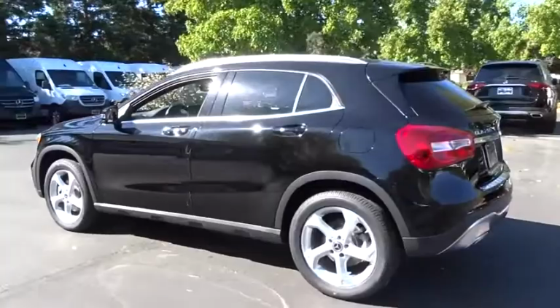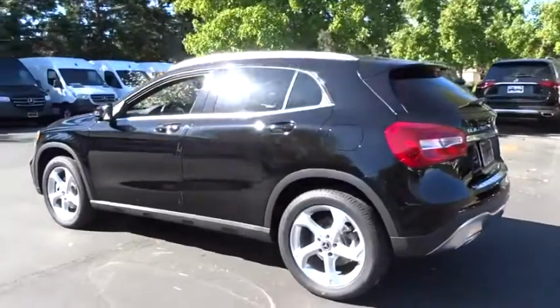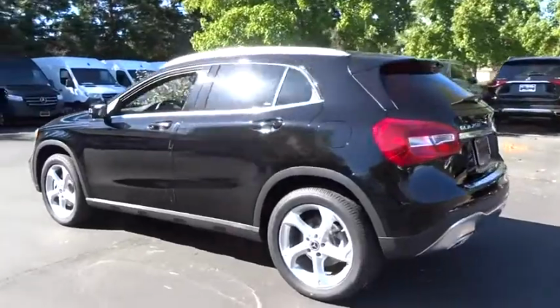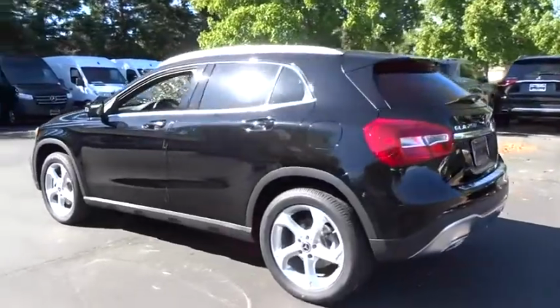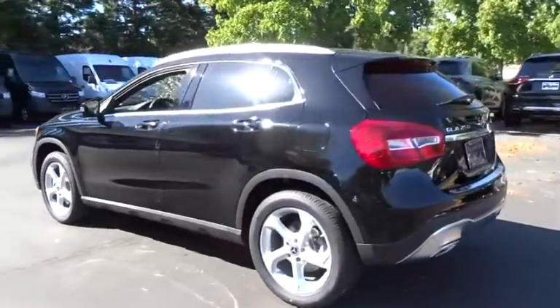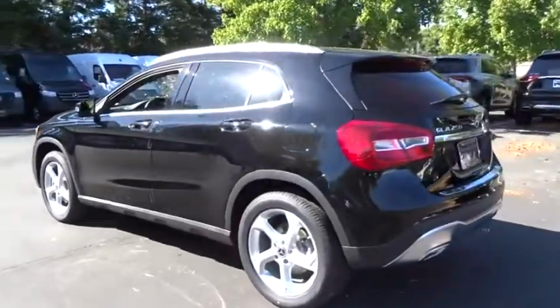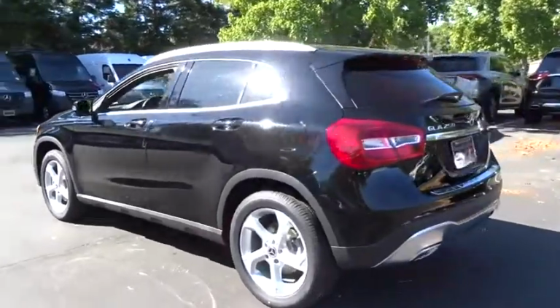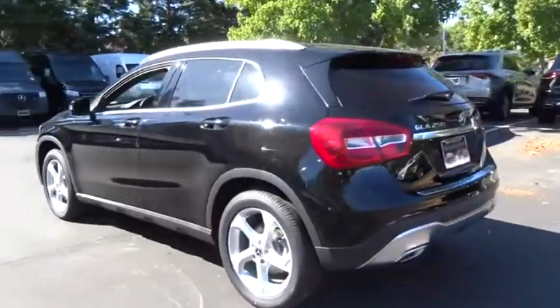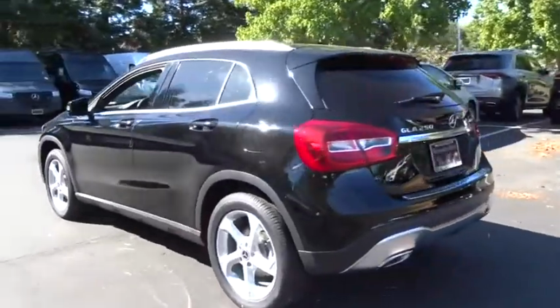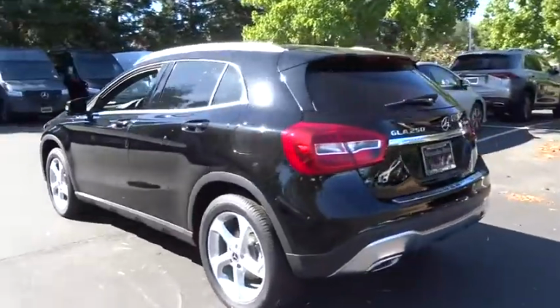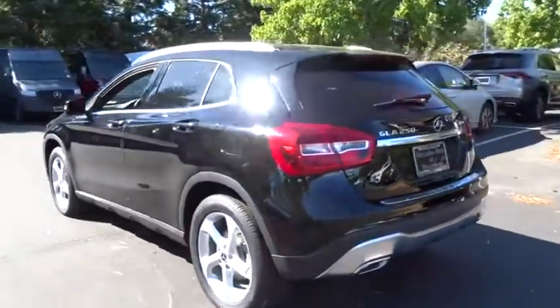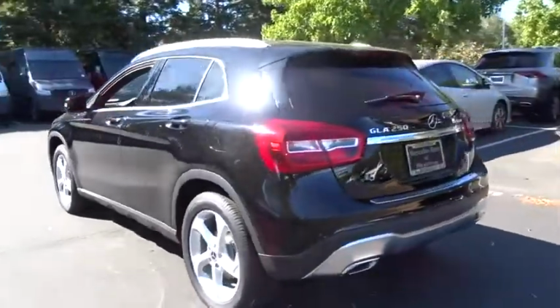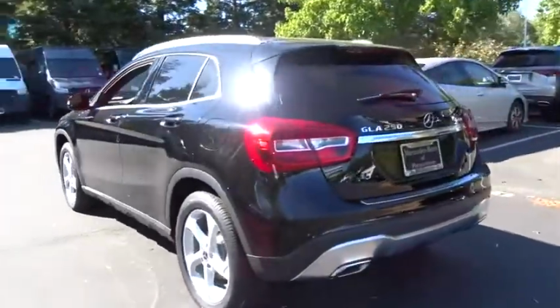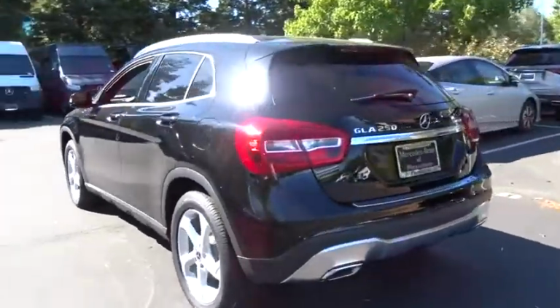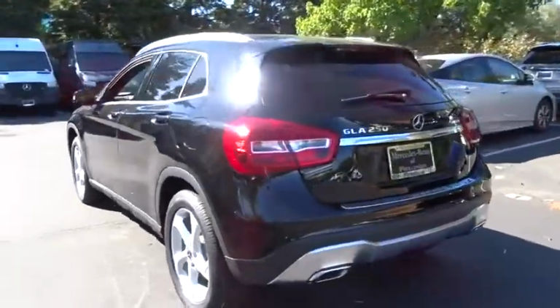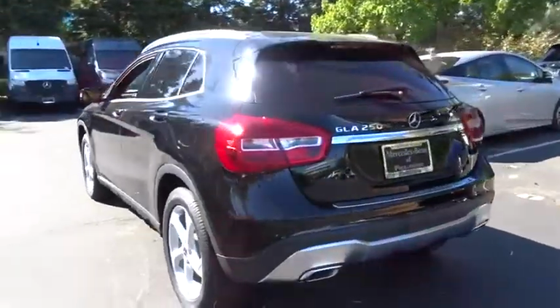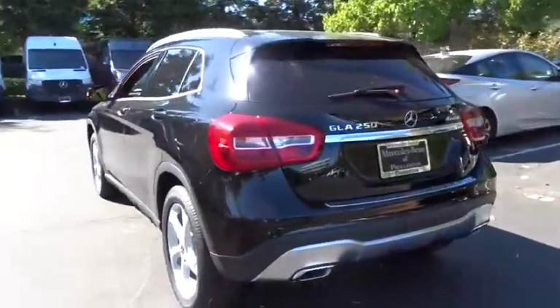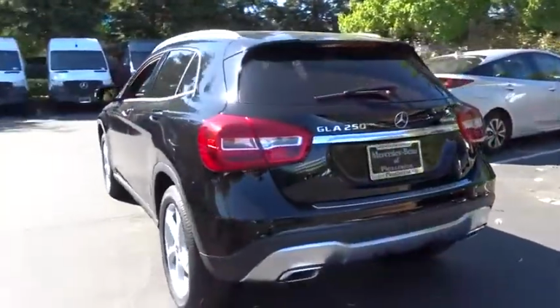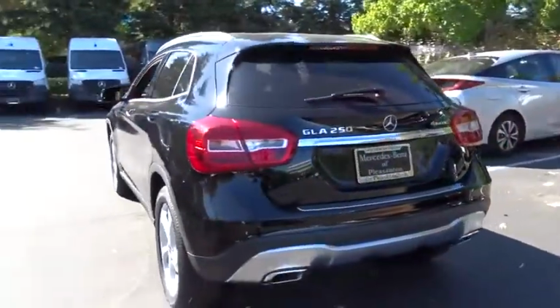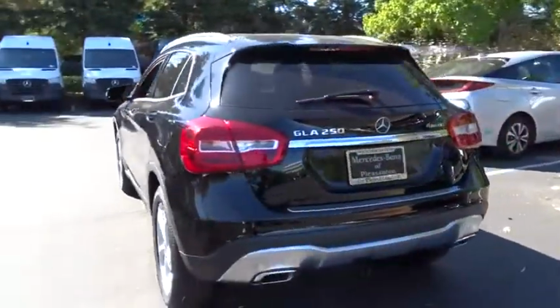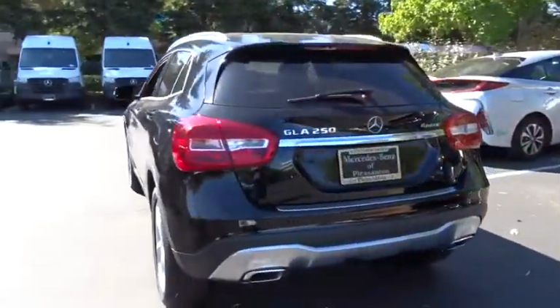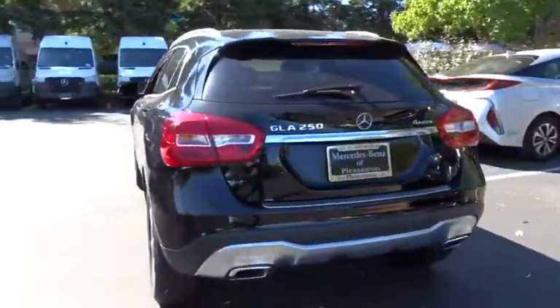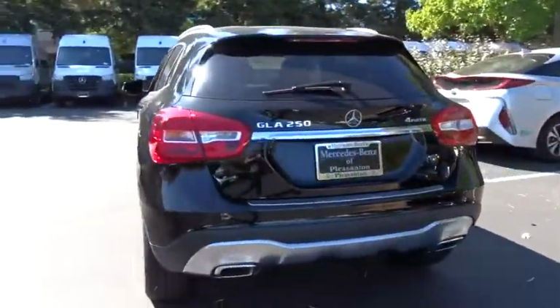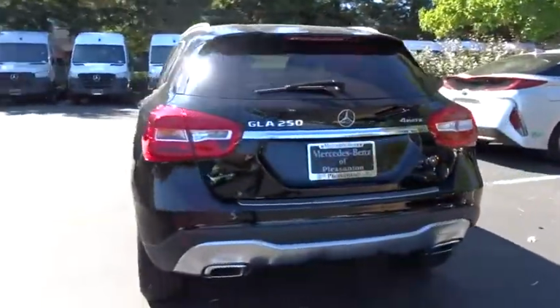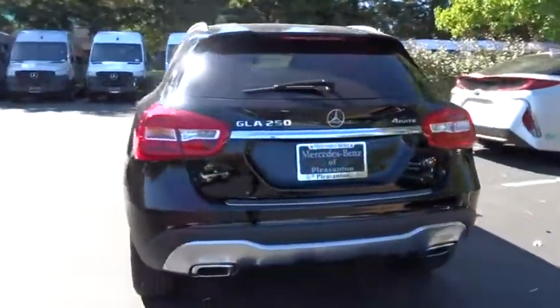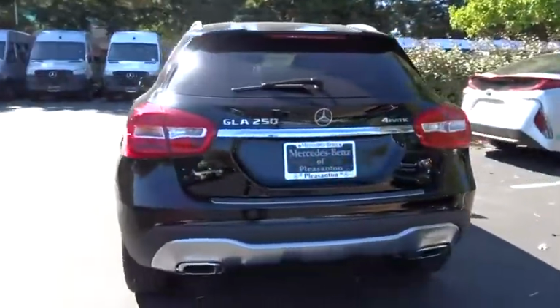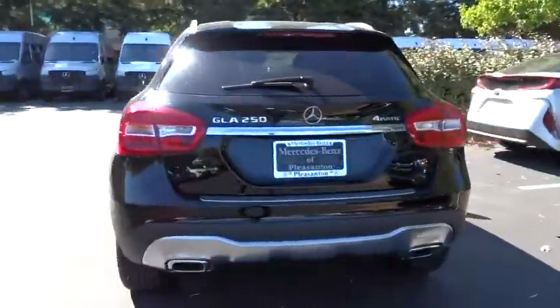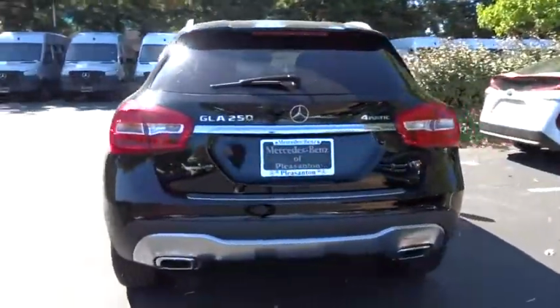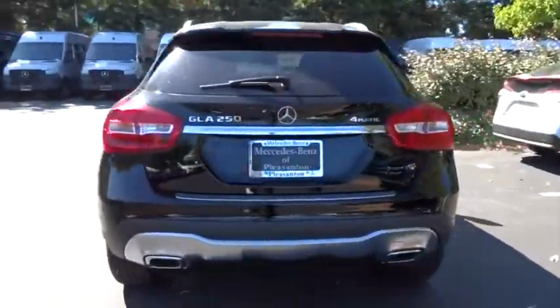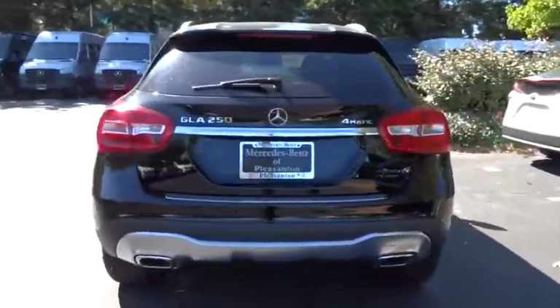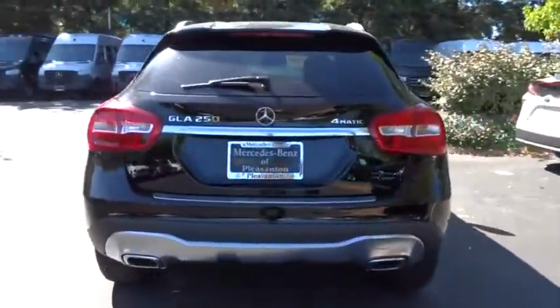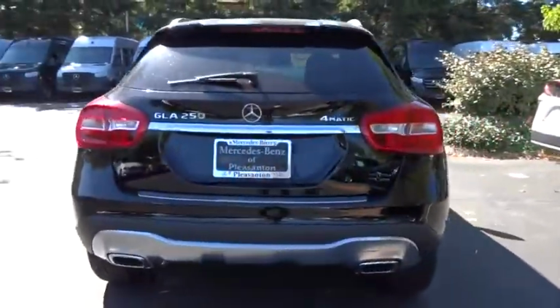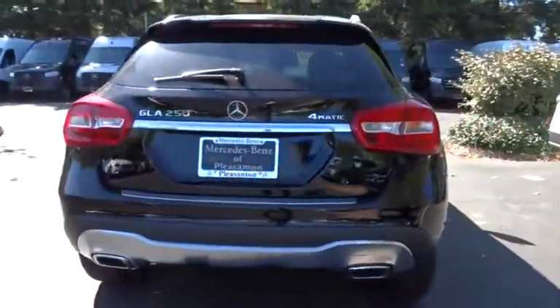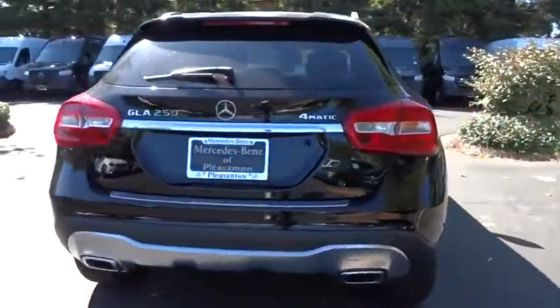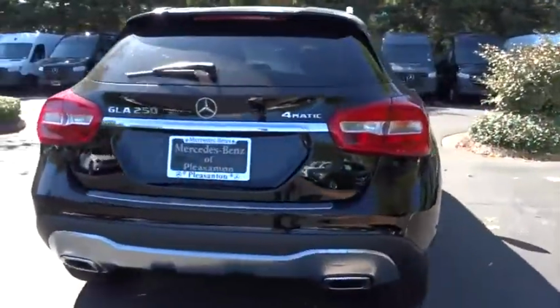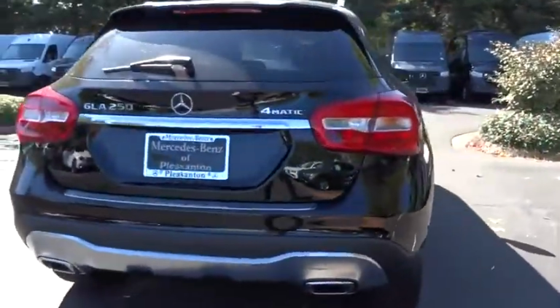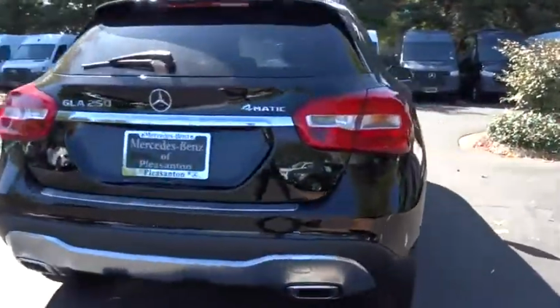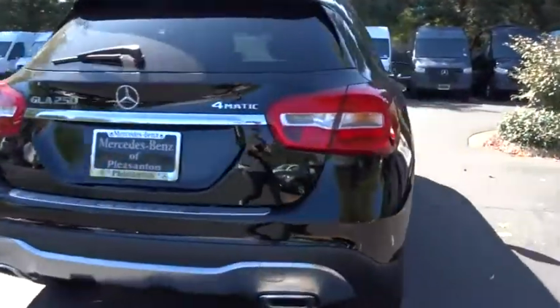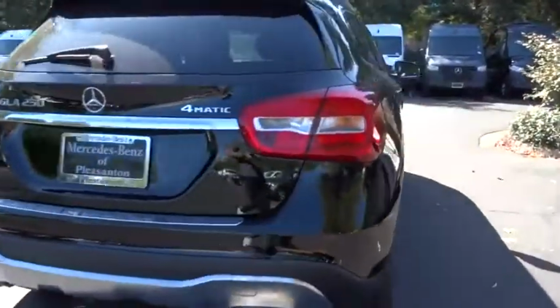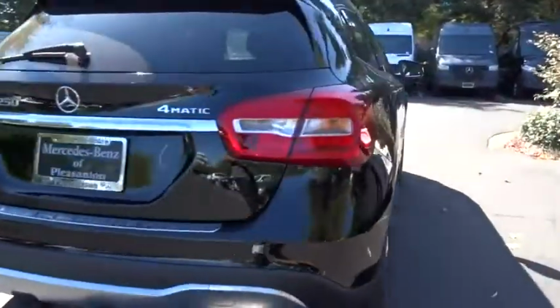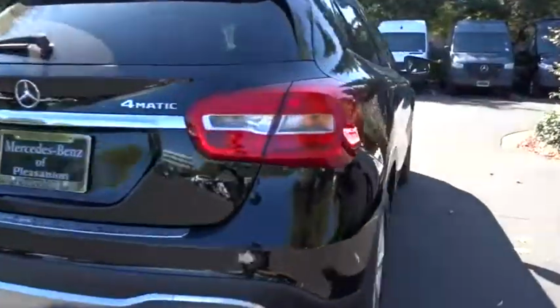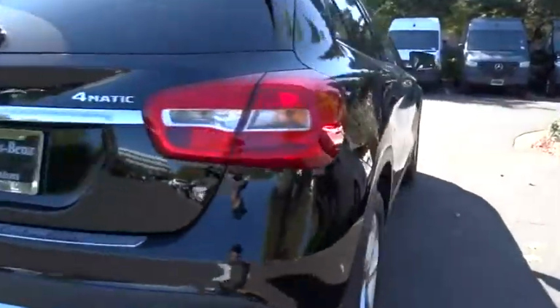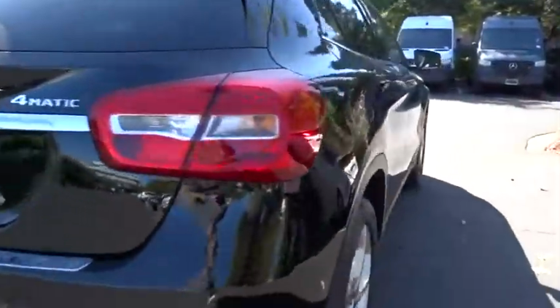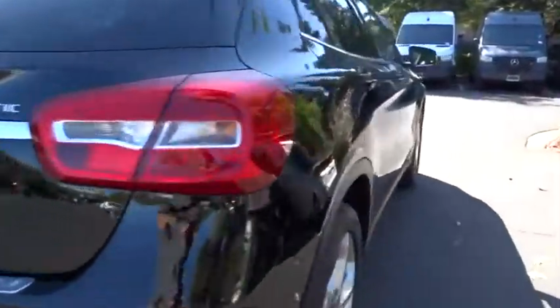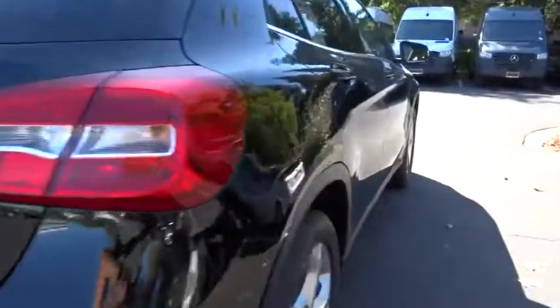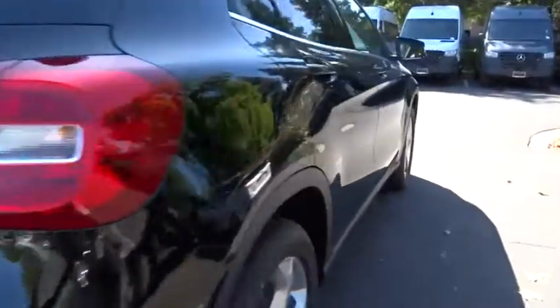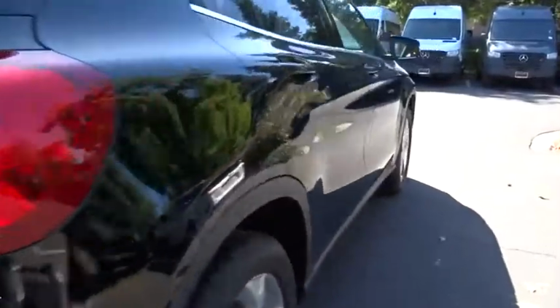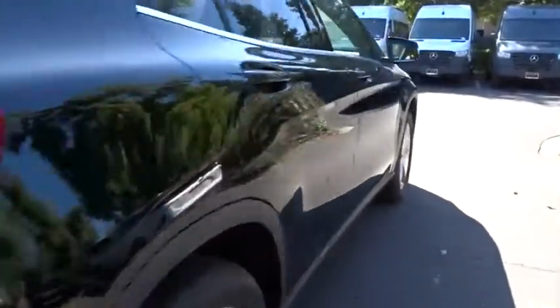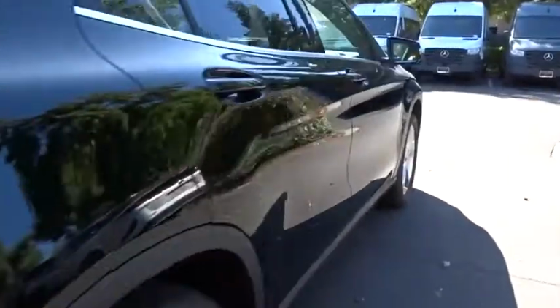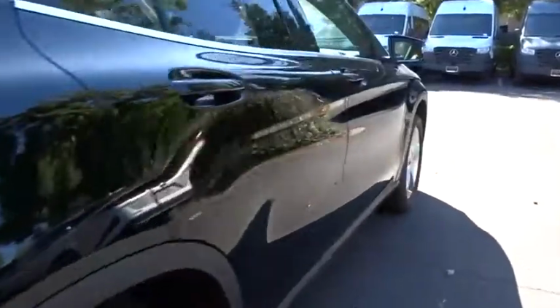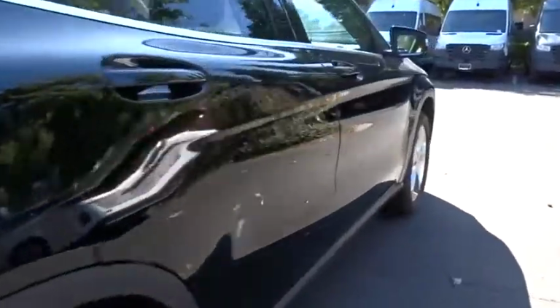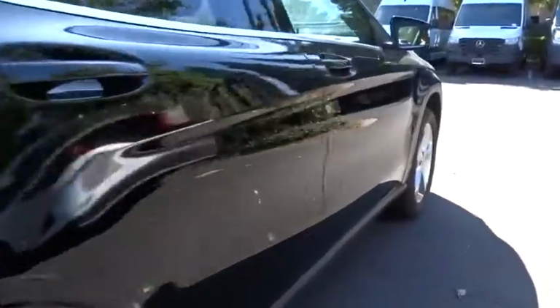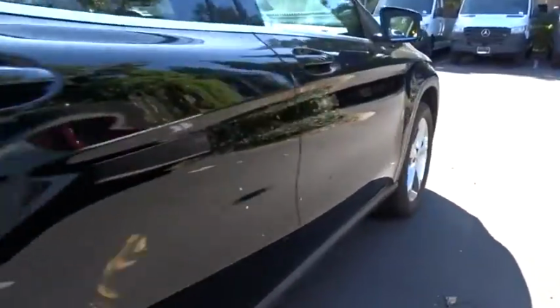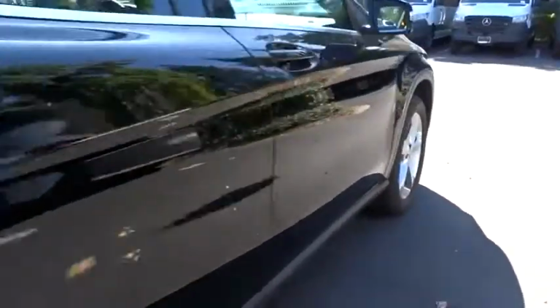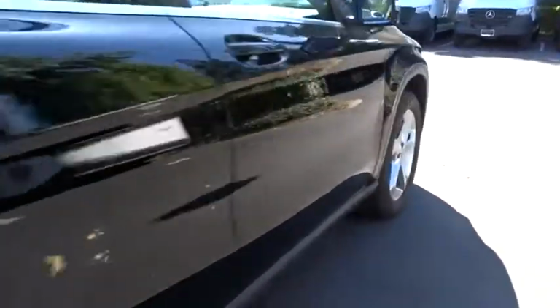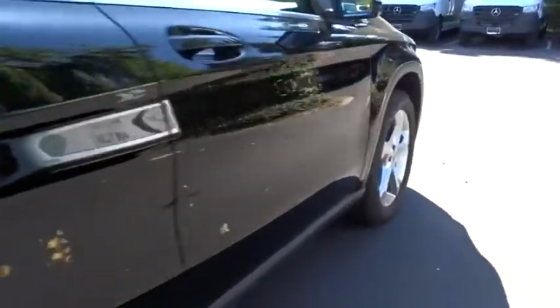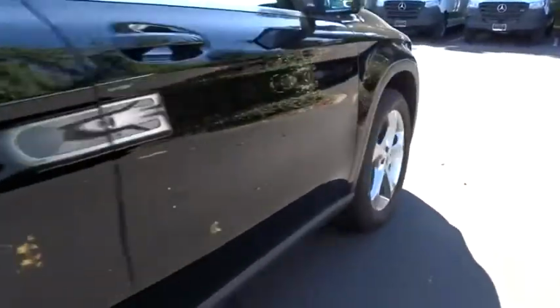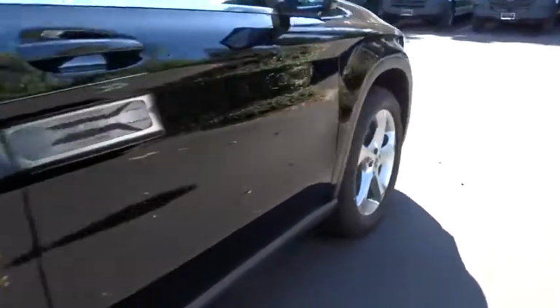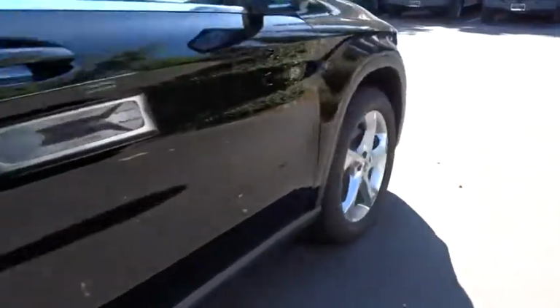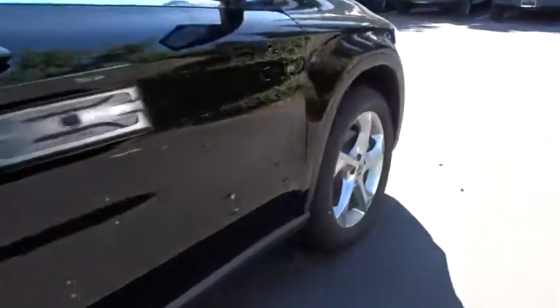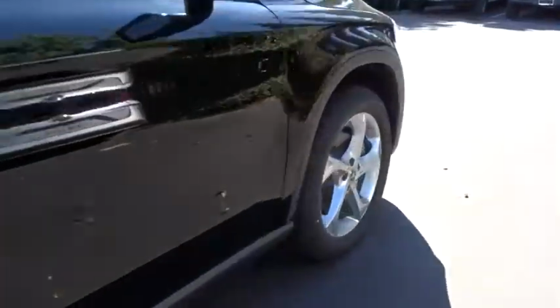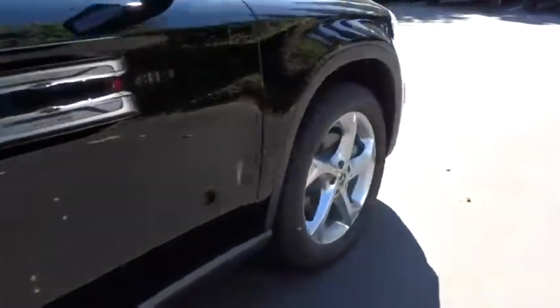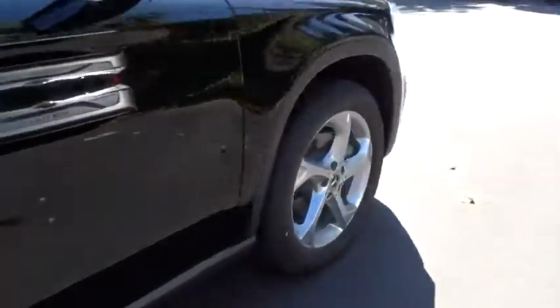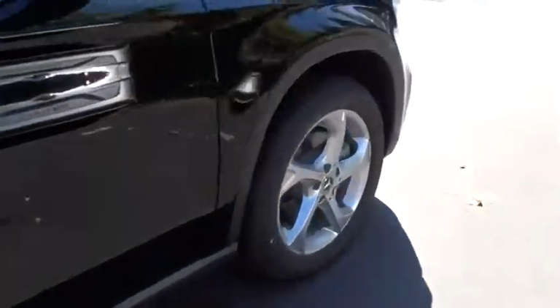The exterior styling is aggressive and resembles that of the other Mercedes models. Here are some of this vehicle's great options.